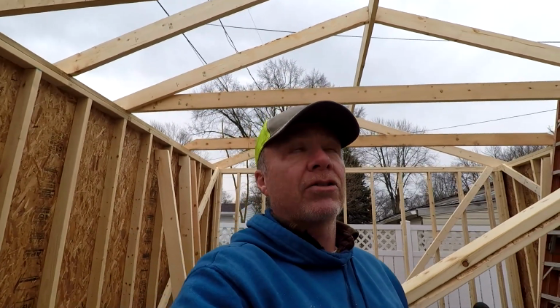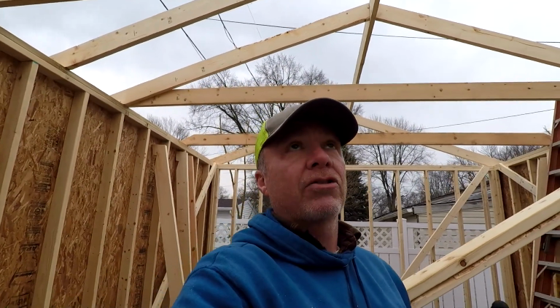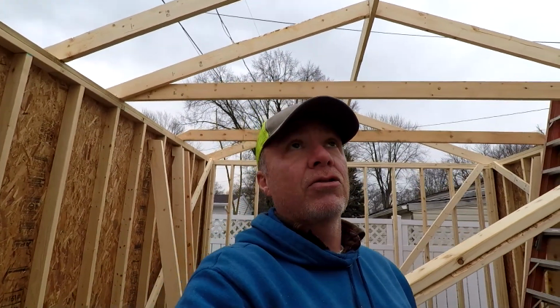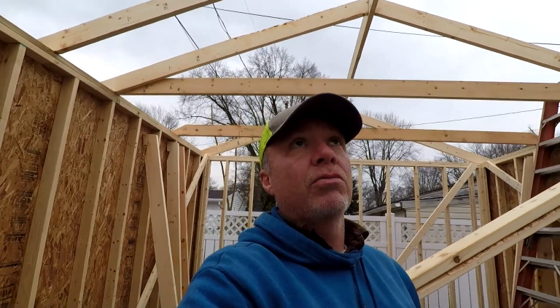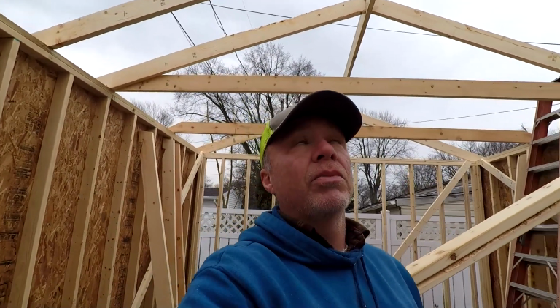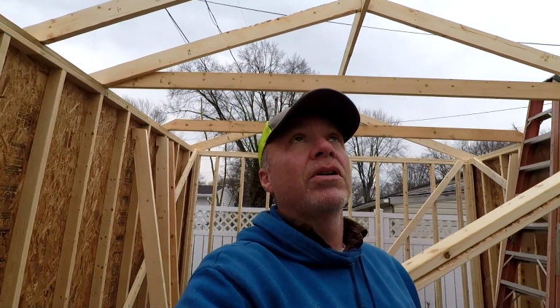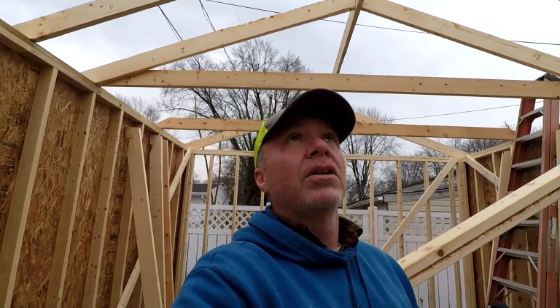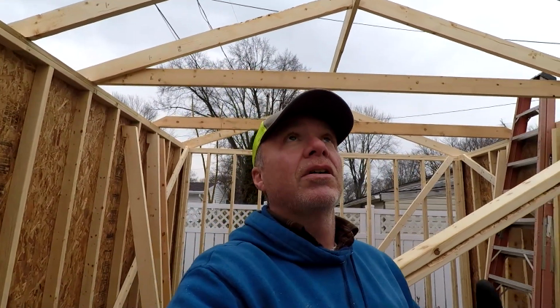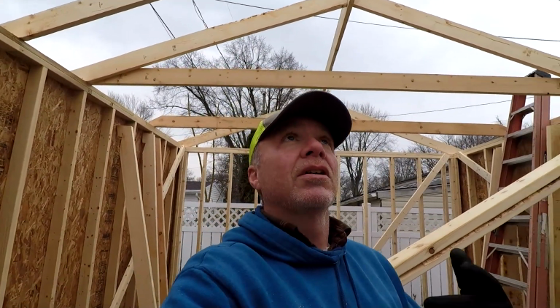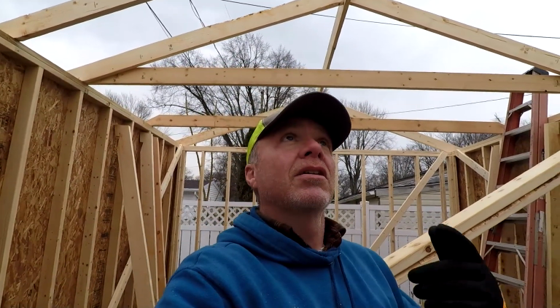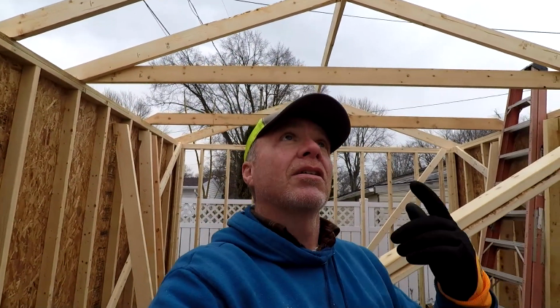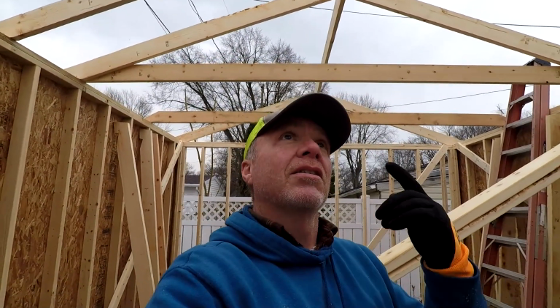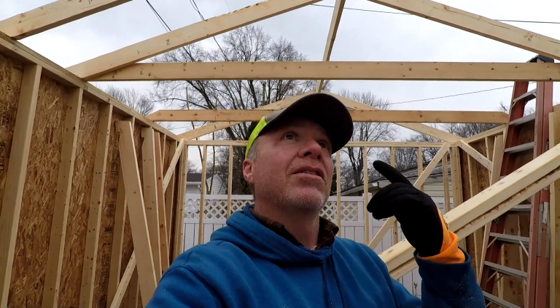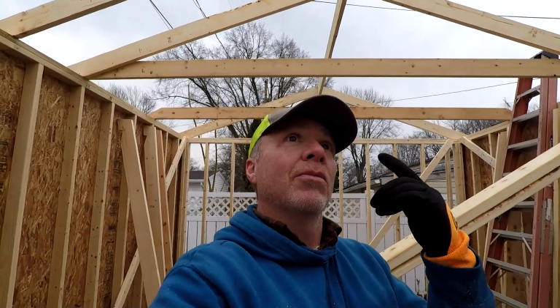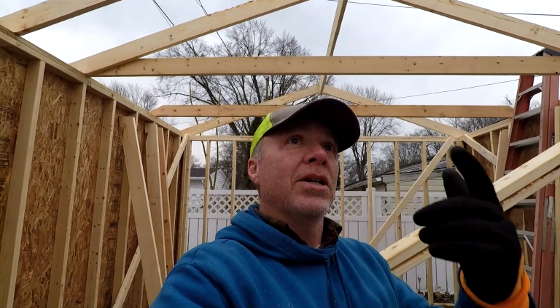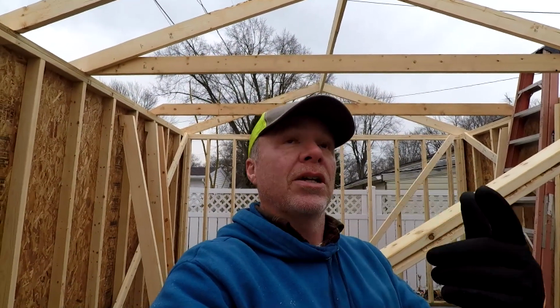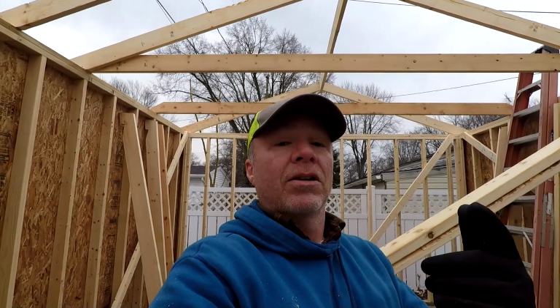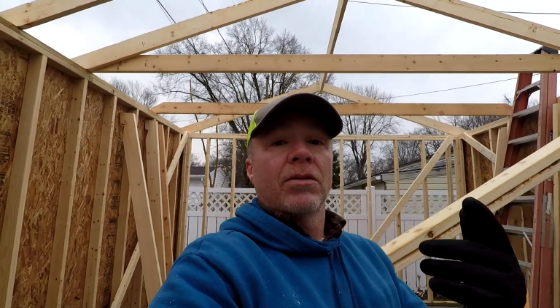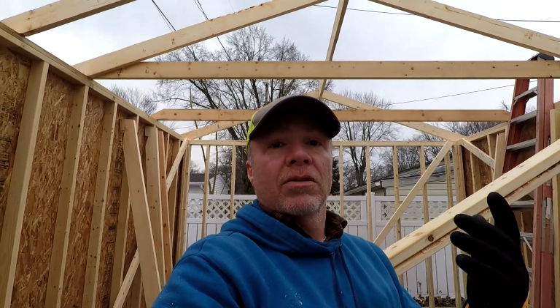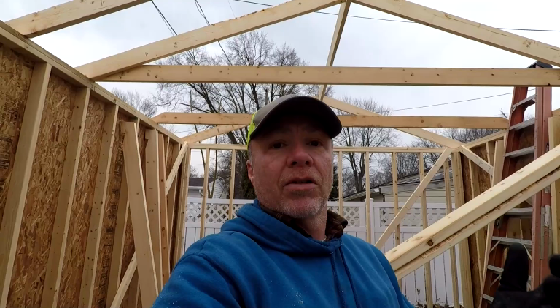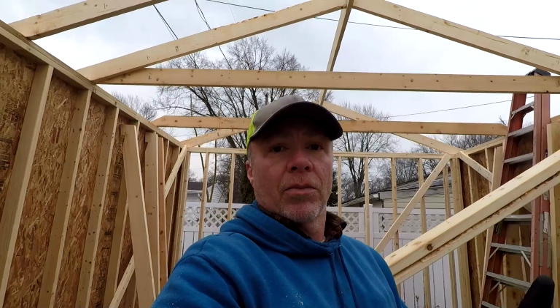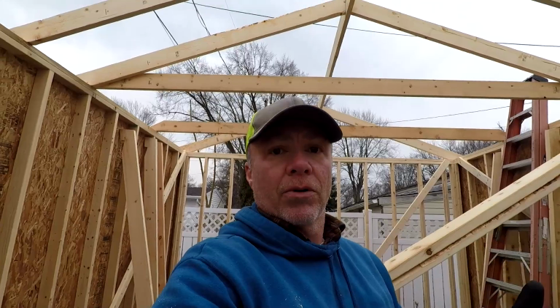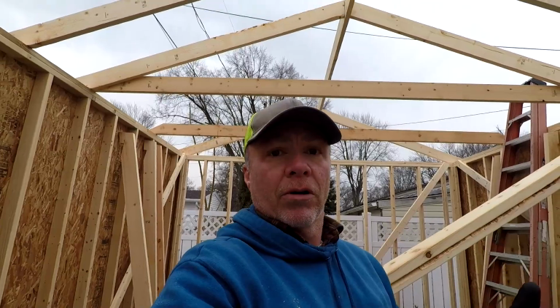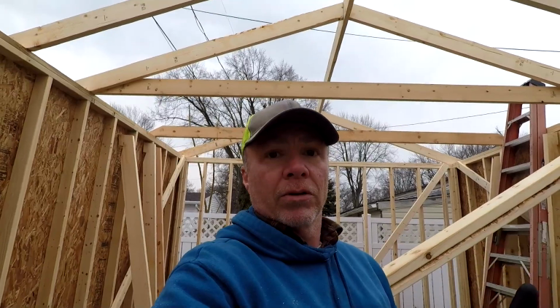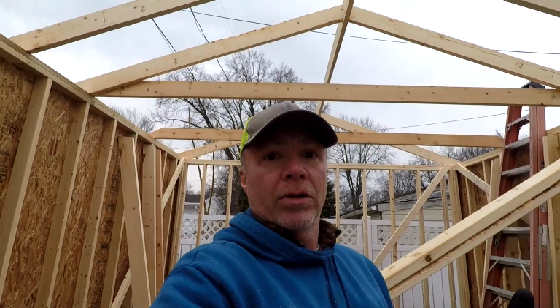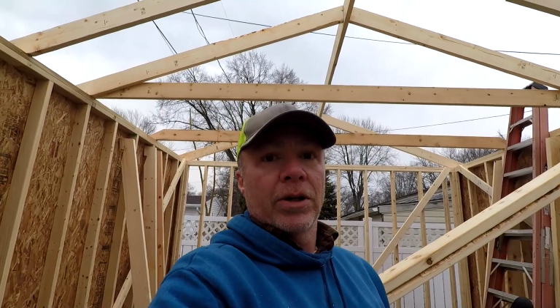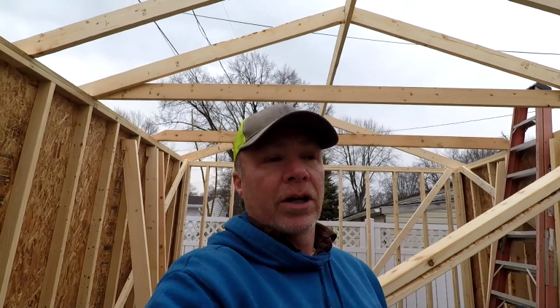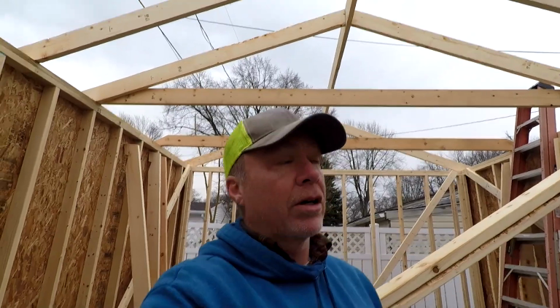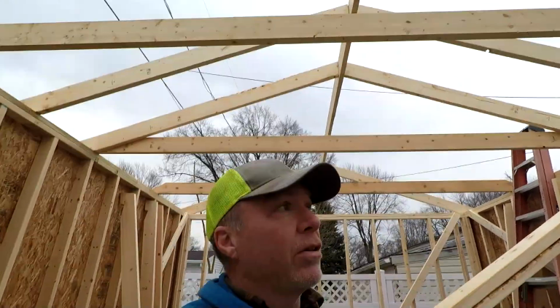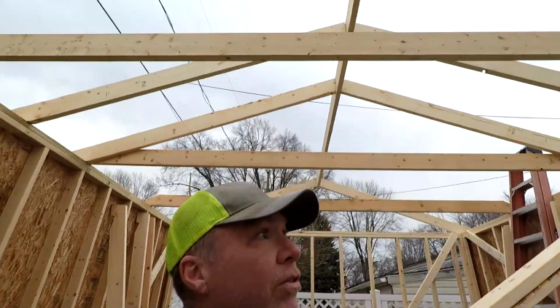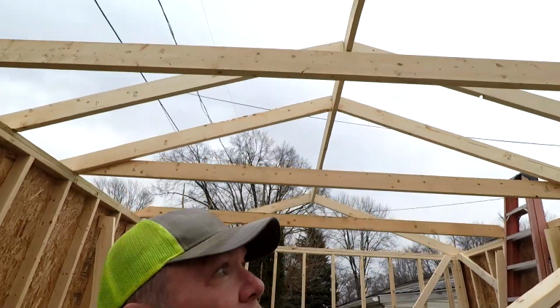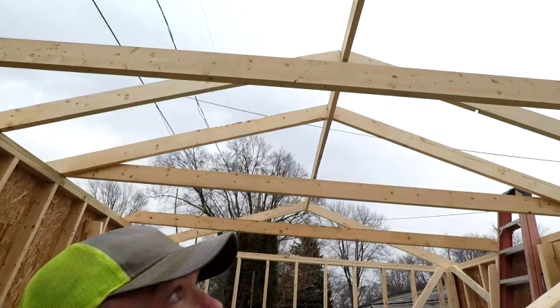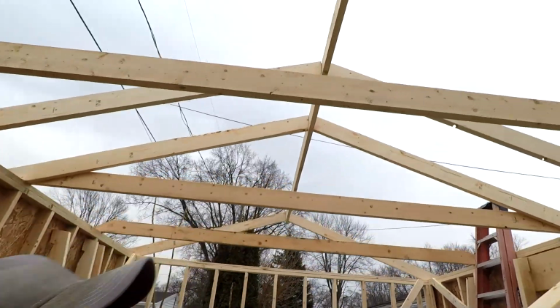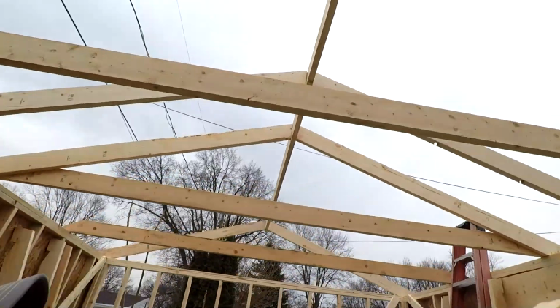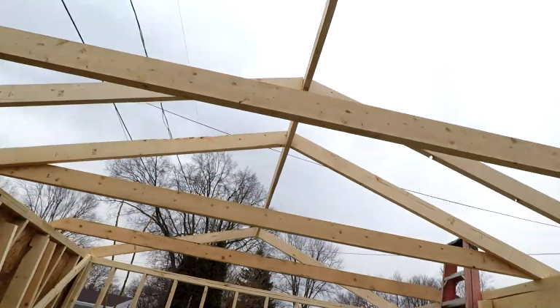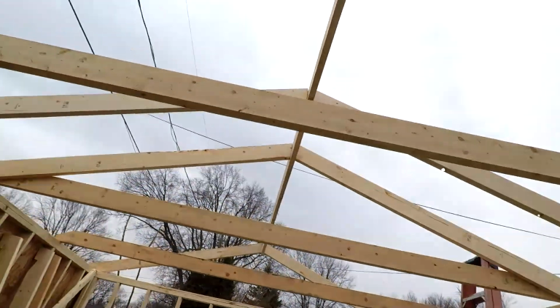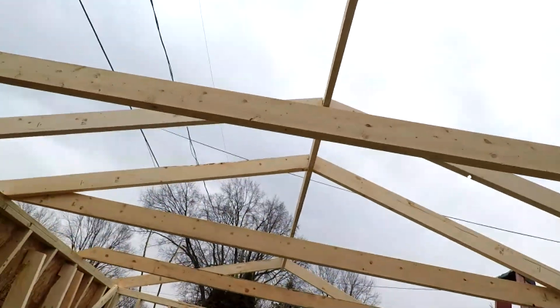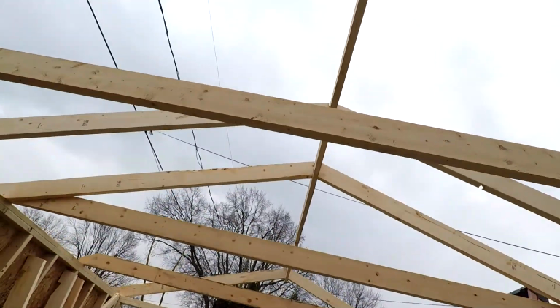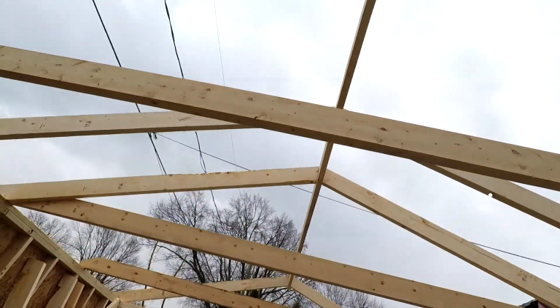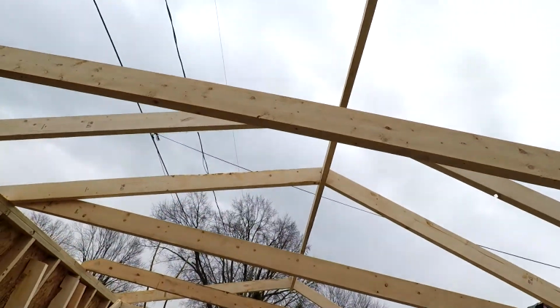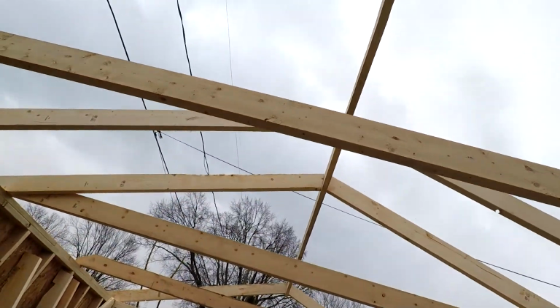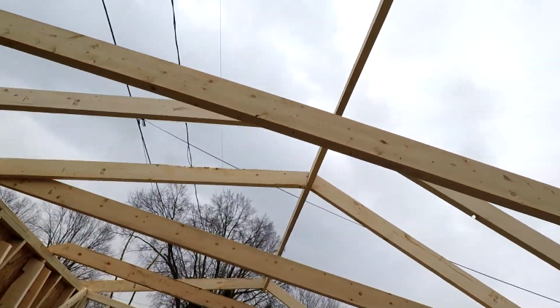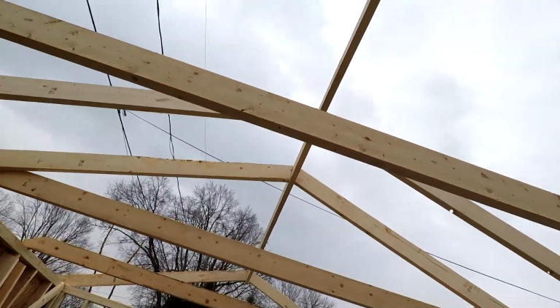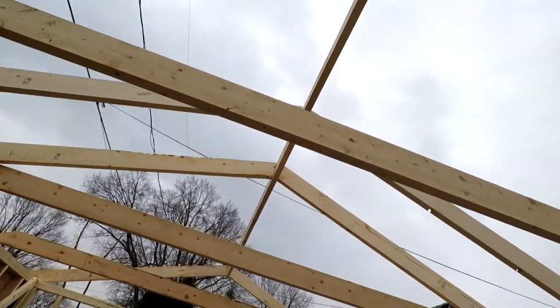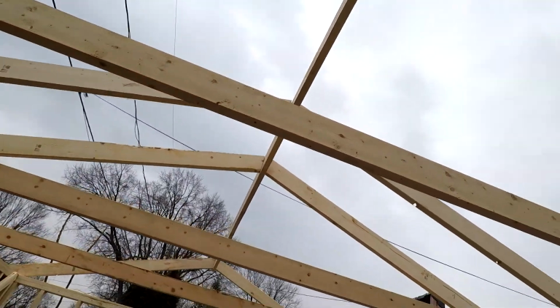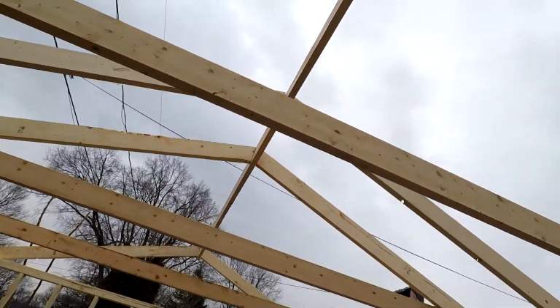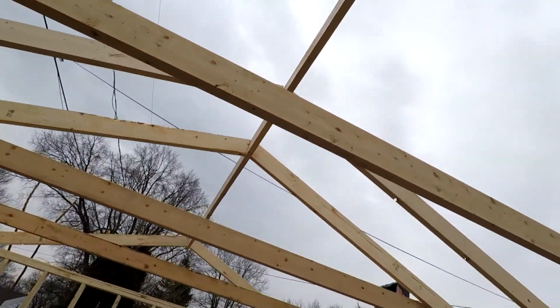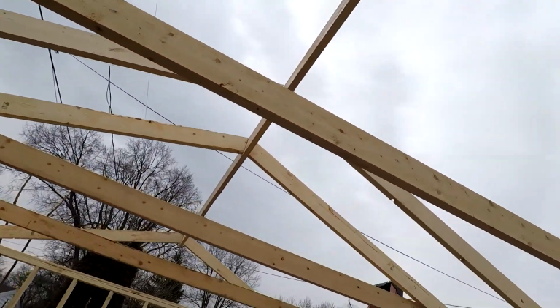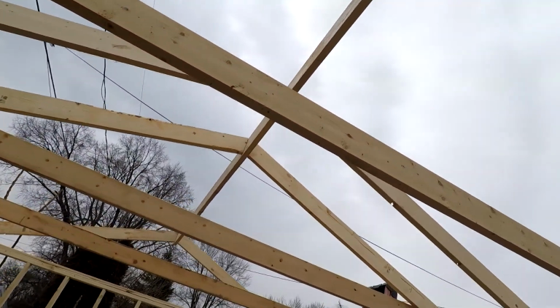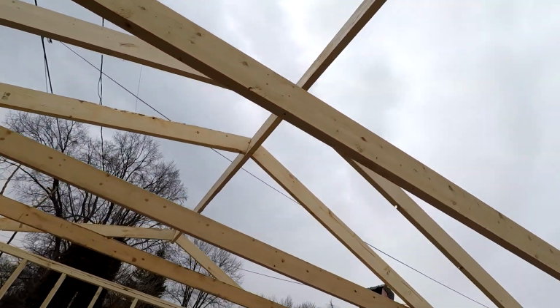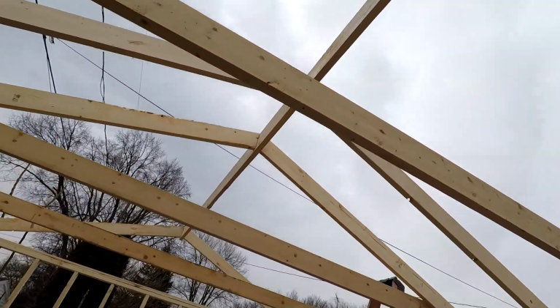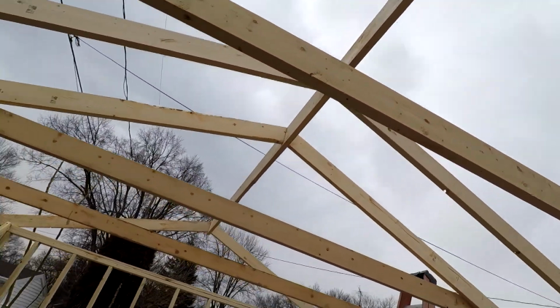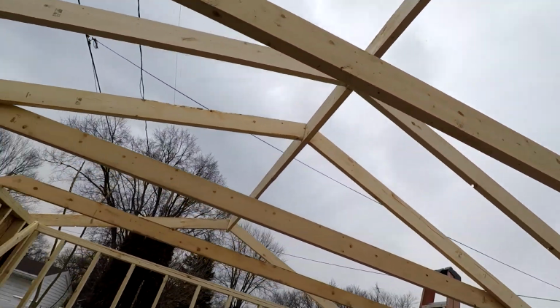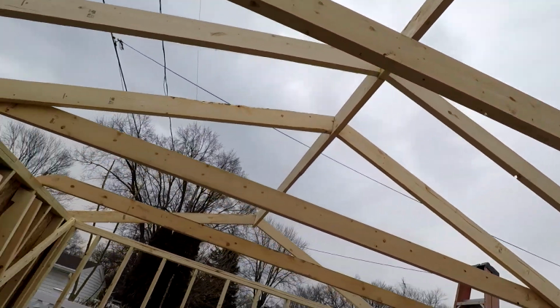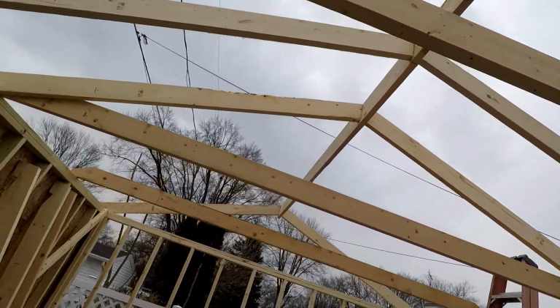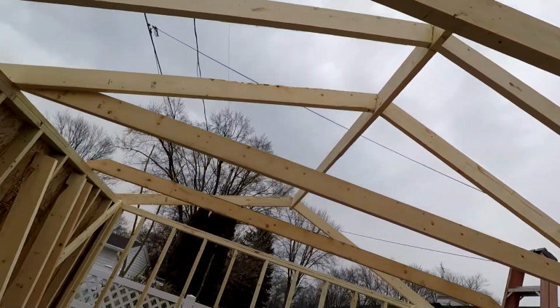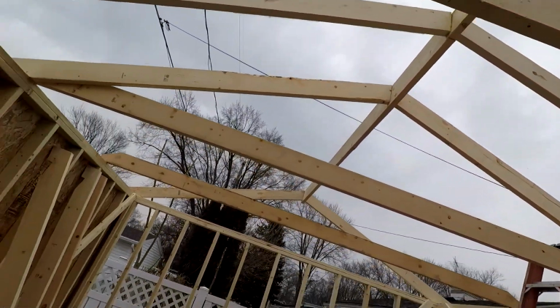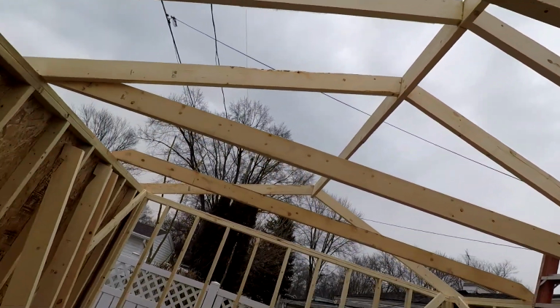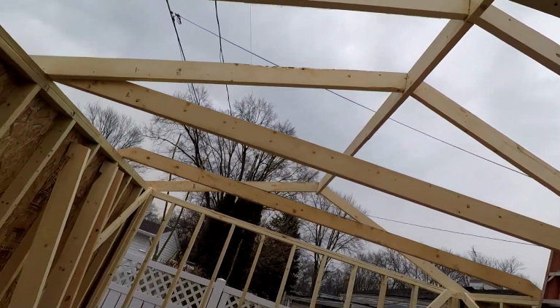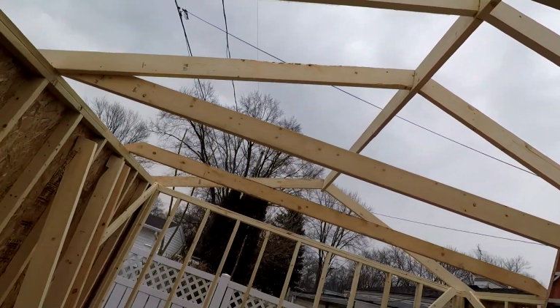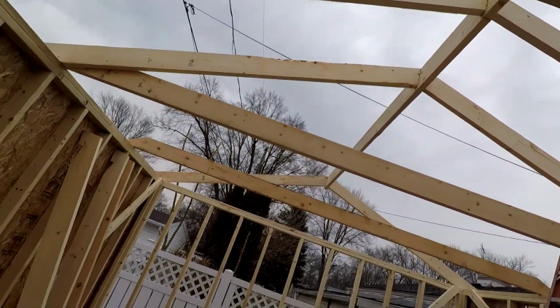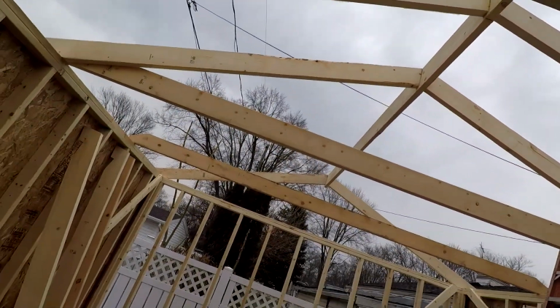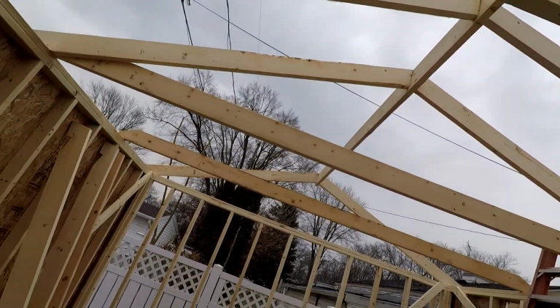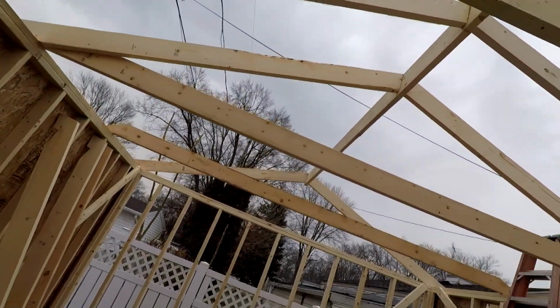So hopefully that answers some of the questions as to how you level the ridge. I assume you're meaning temporarily, because you don't need to level the ridge once it's sitting on the rafters.